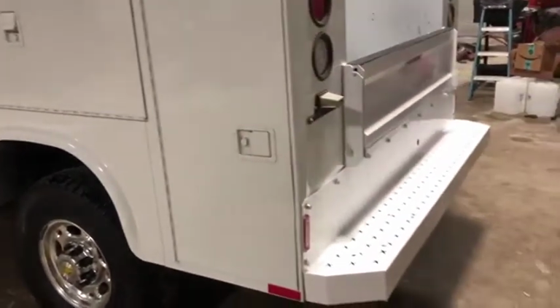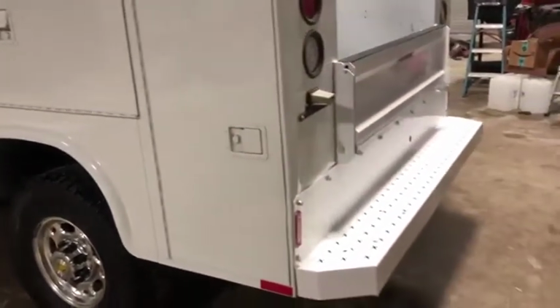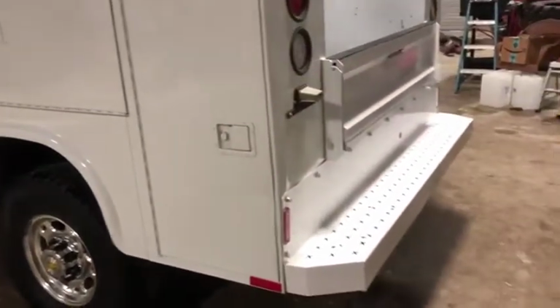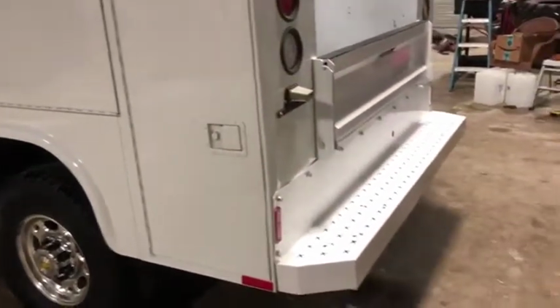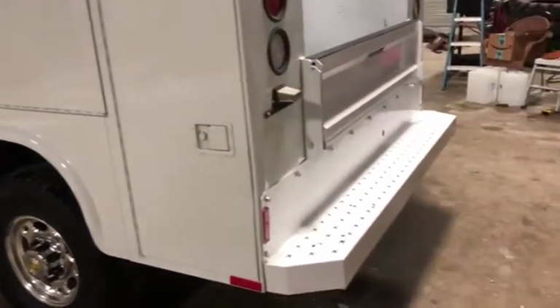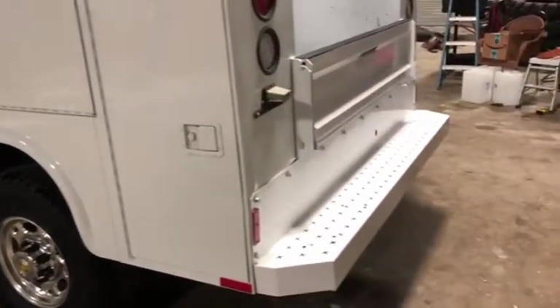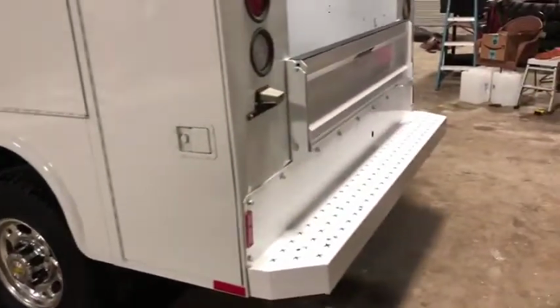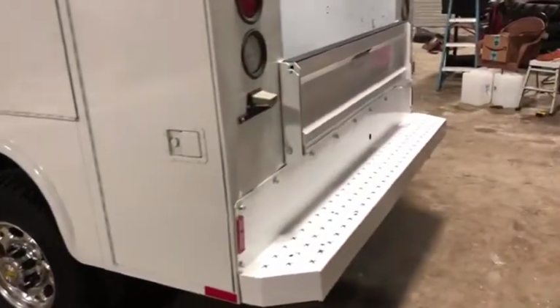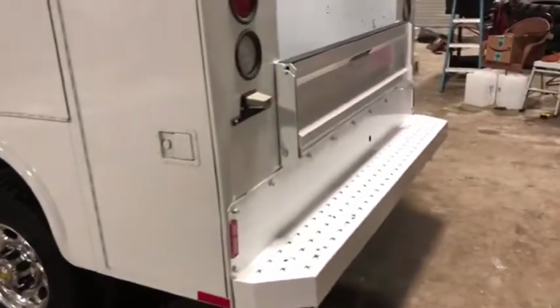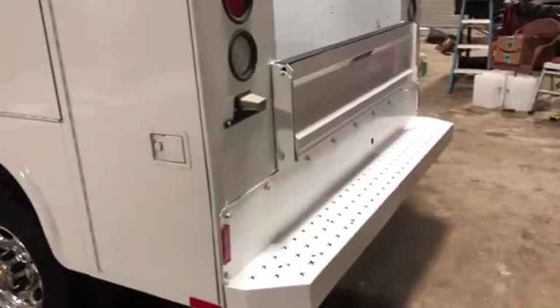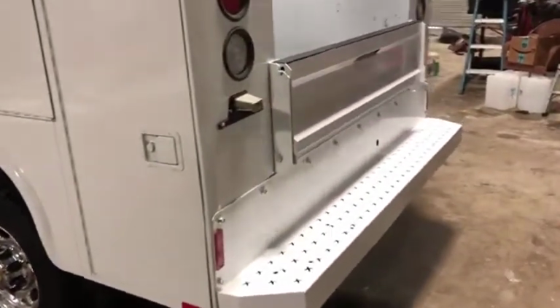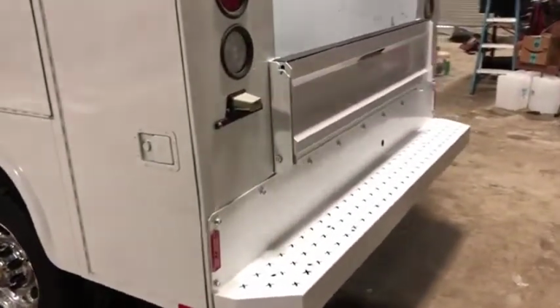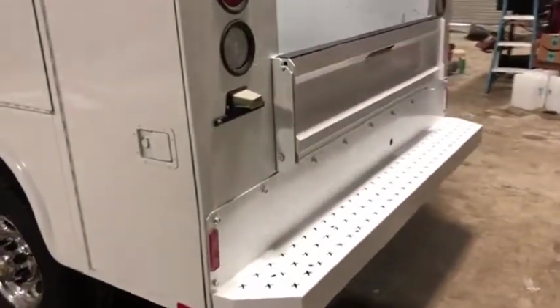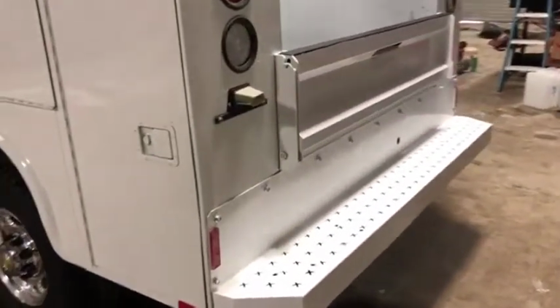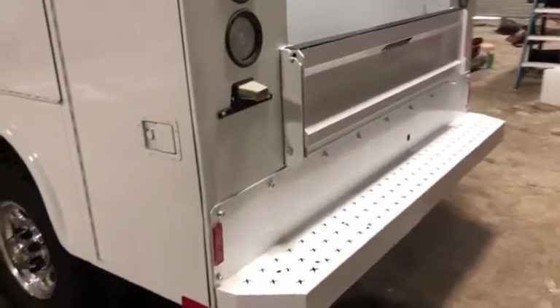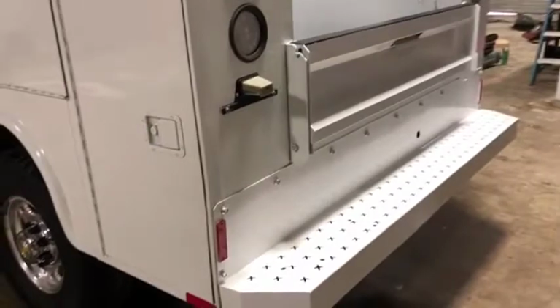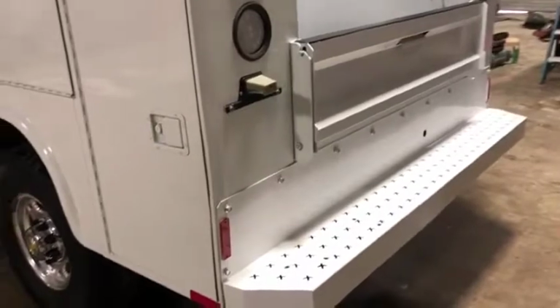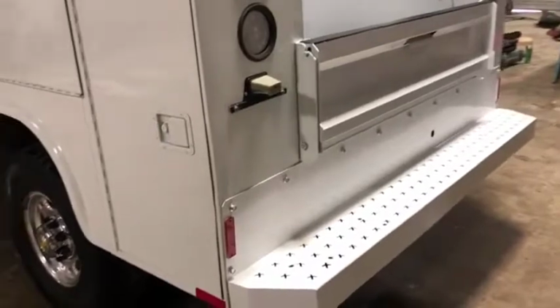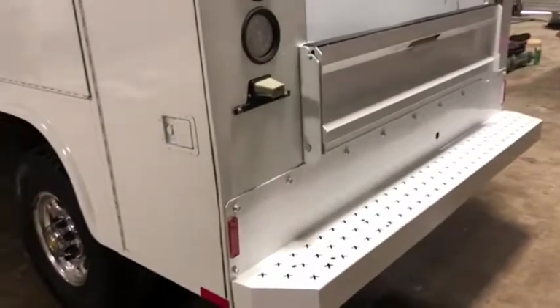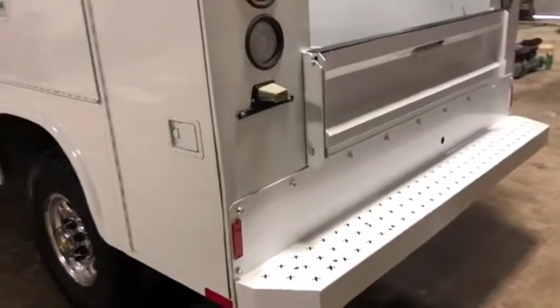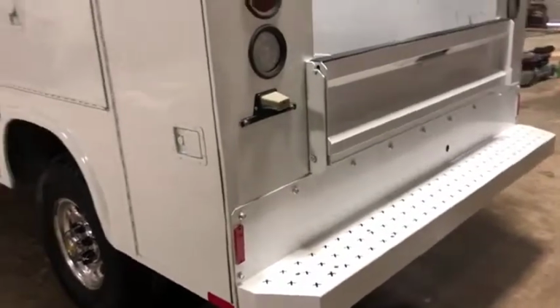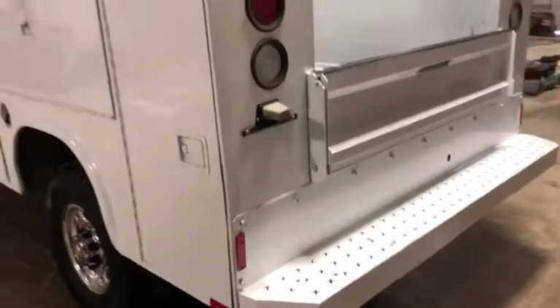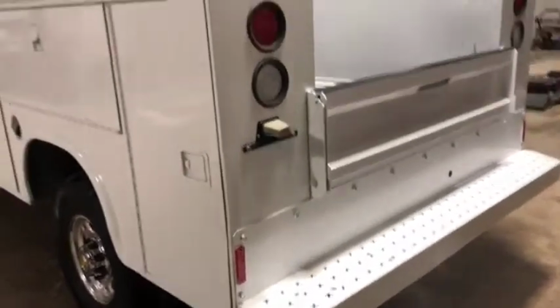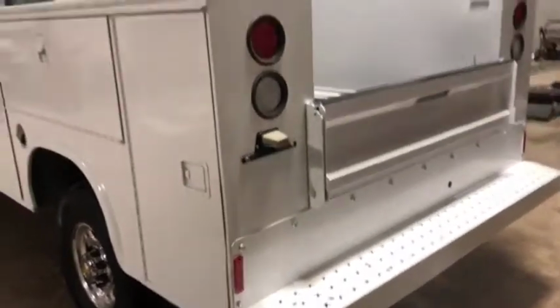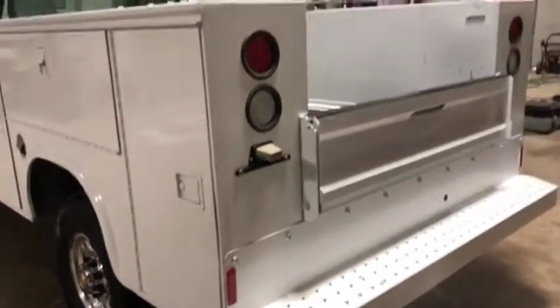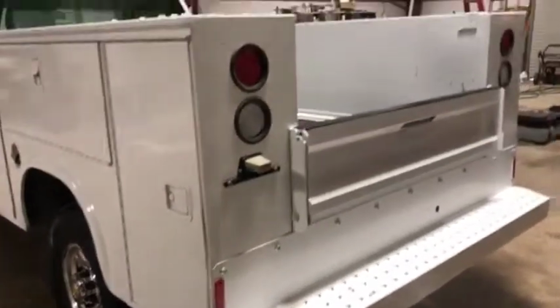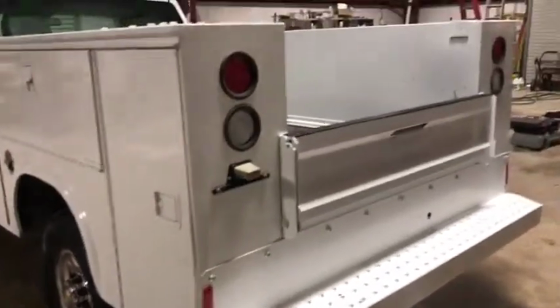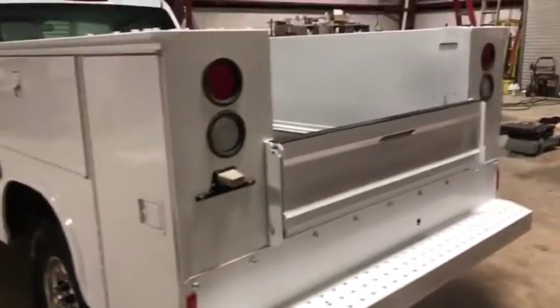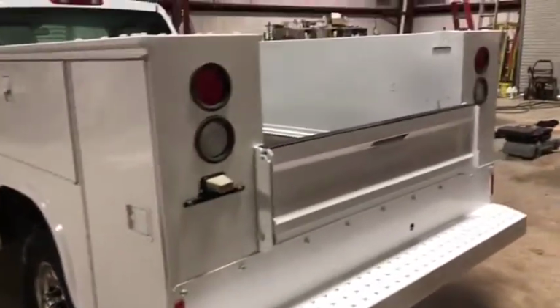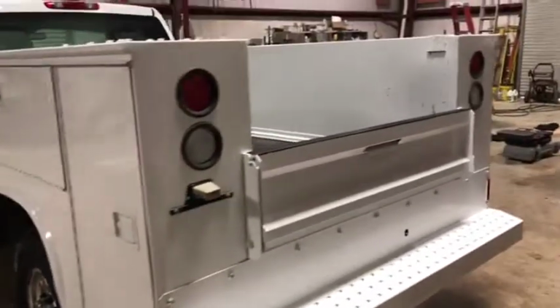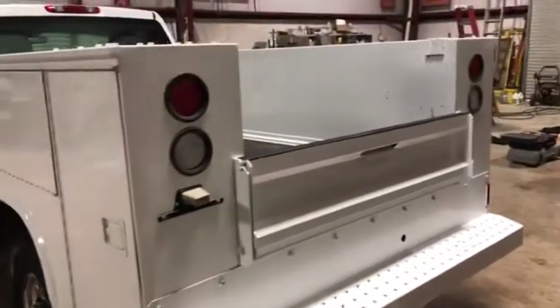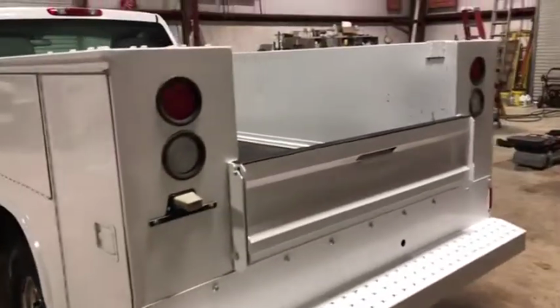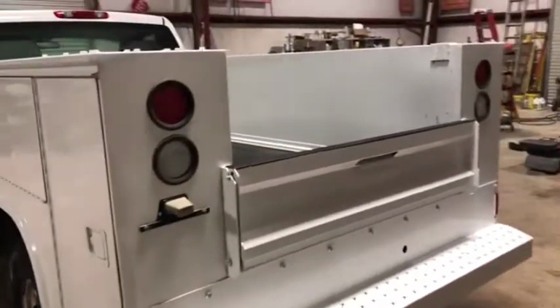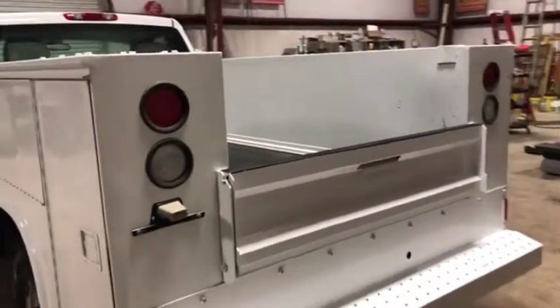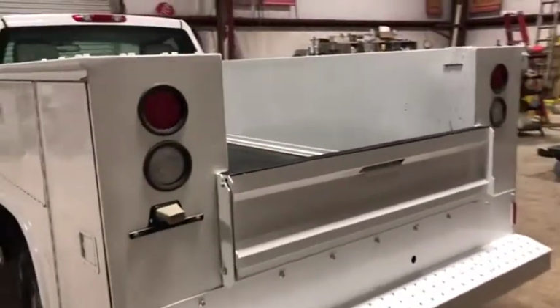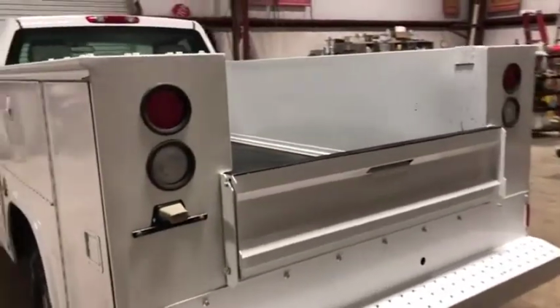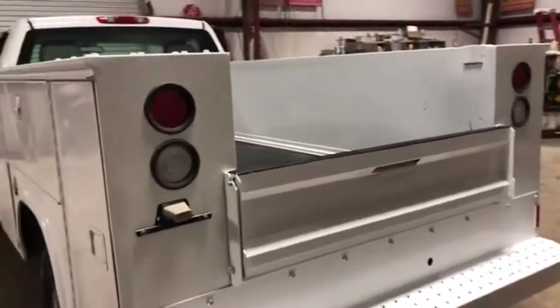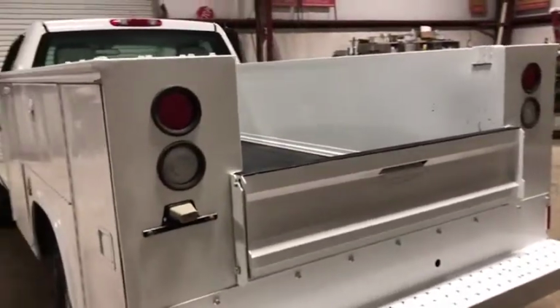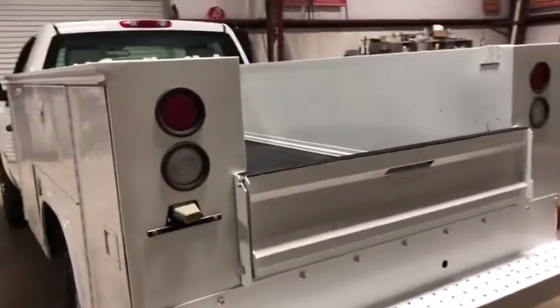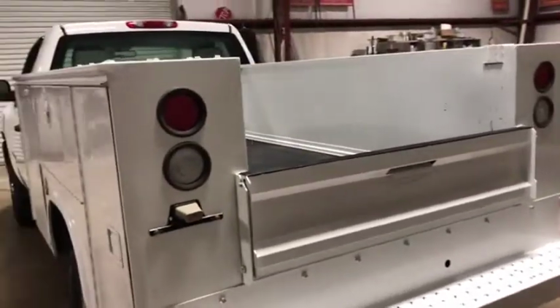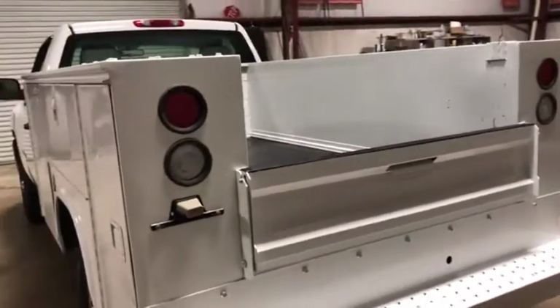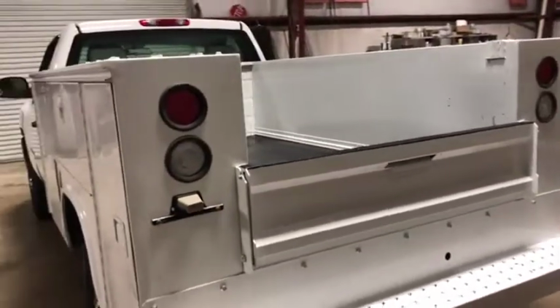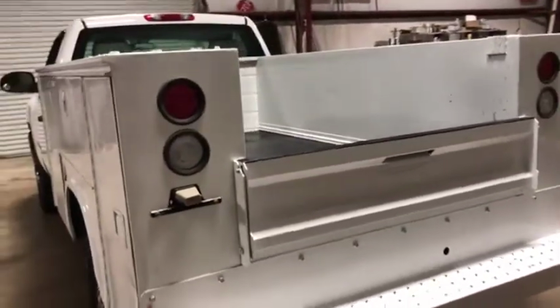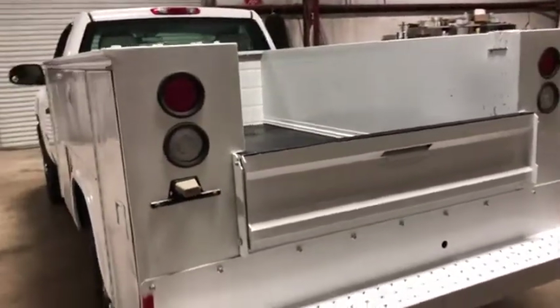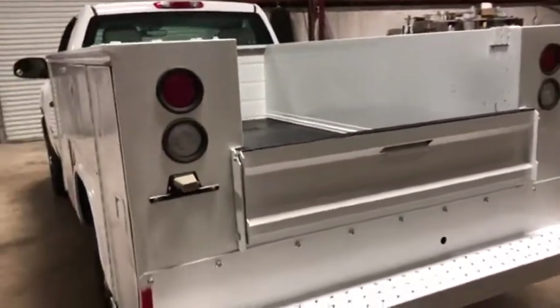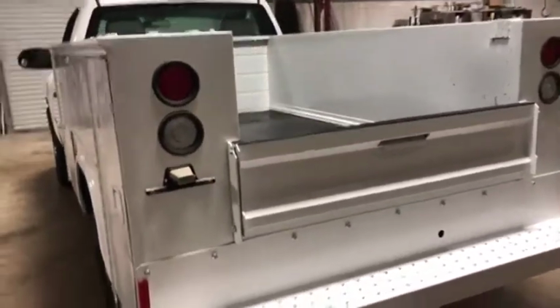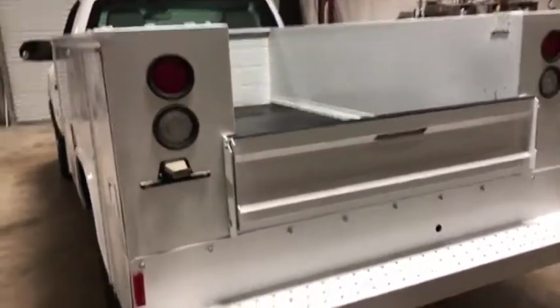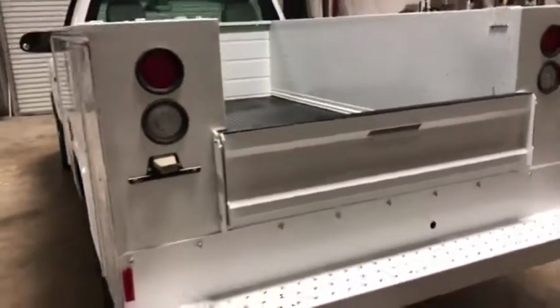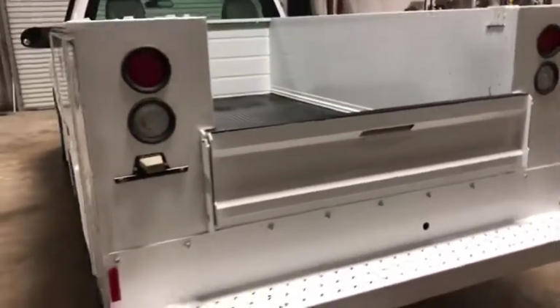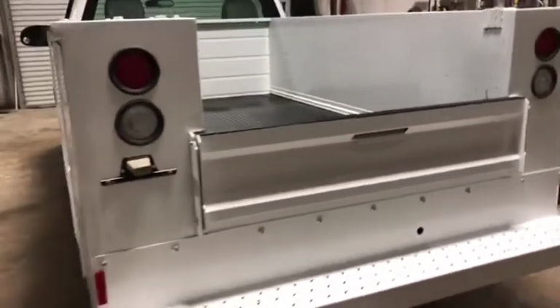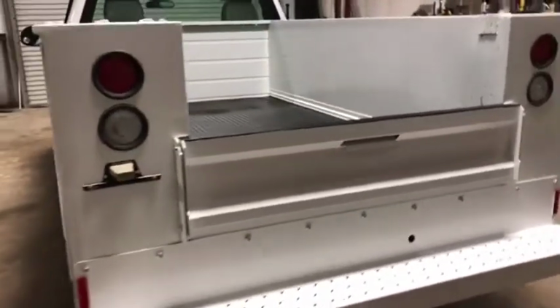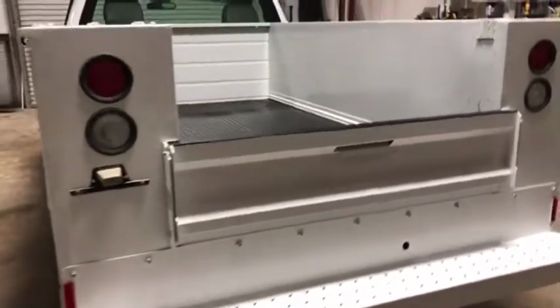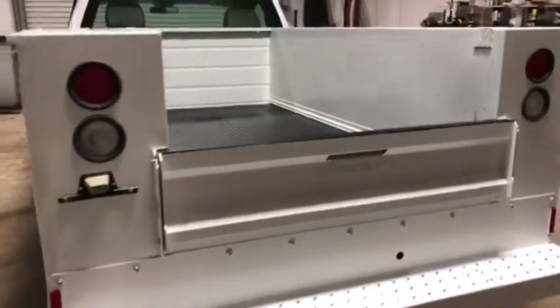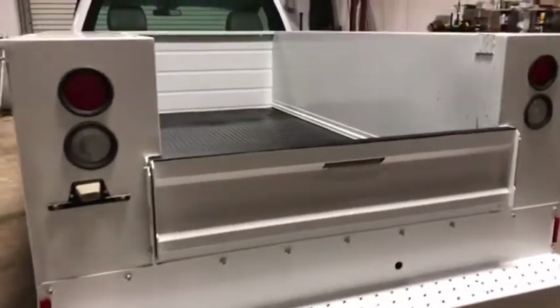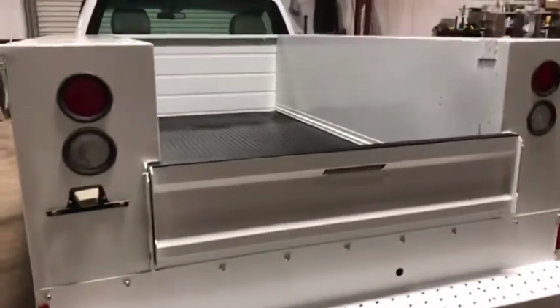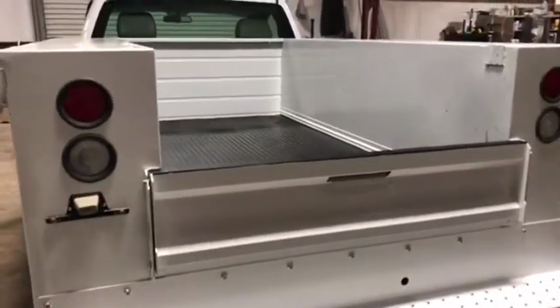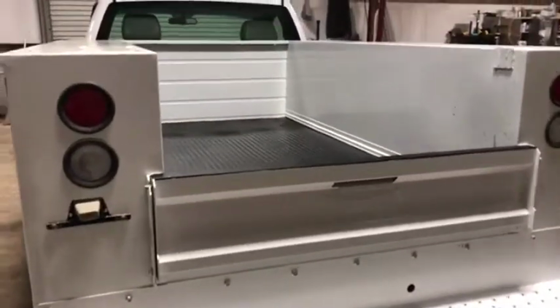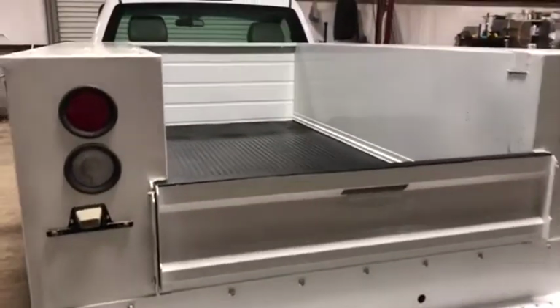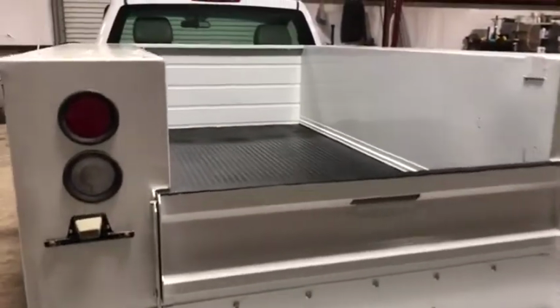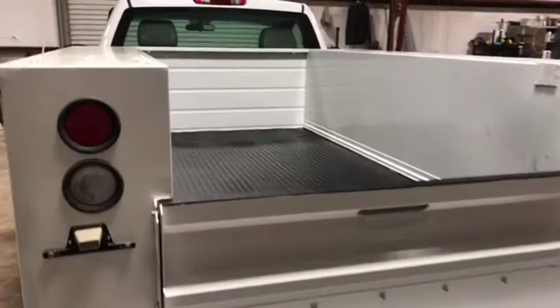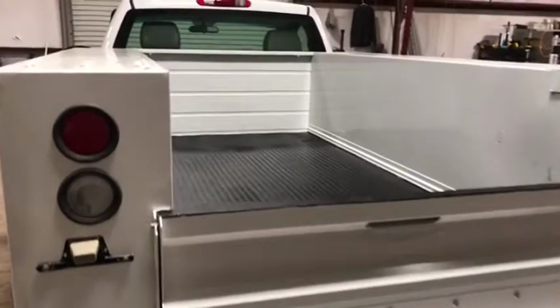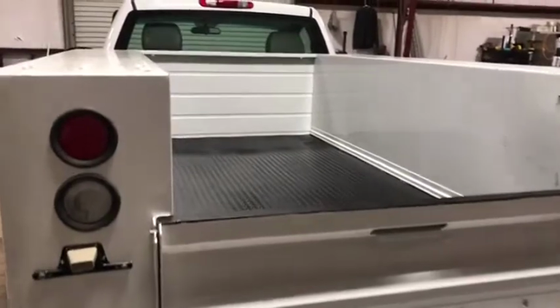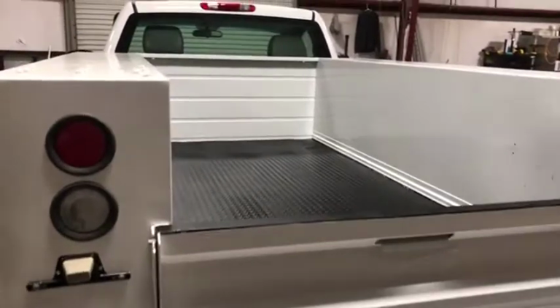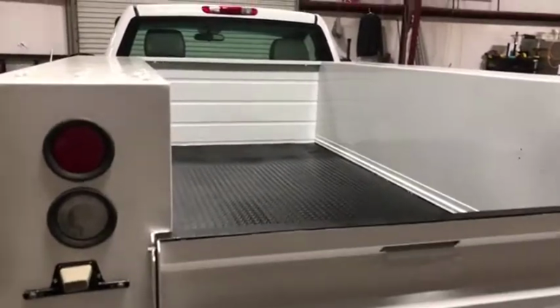You see the bumpers are in pretty square, straight shape. It does have all the reverse lights and all the brake lights, and it does have a roll-in bed liner there as well.